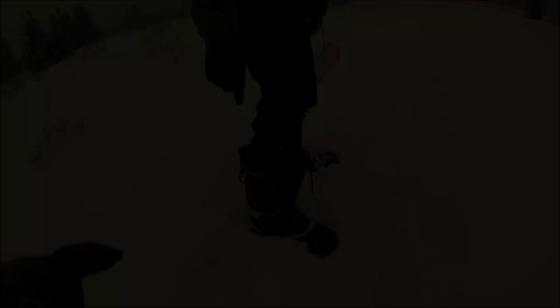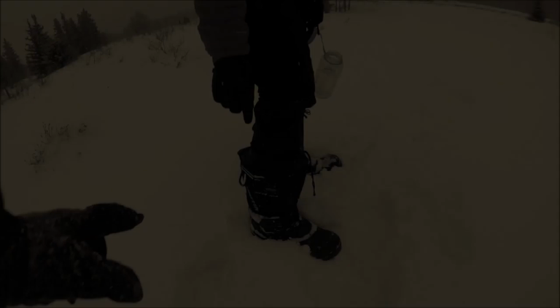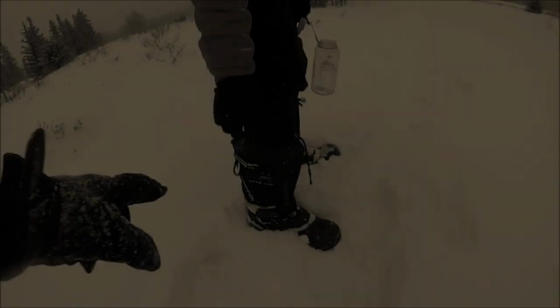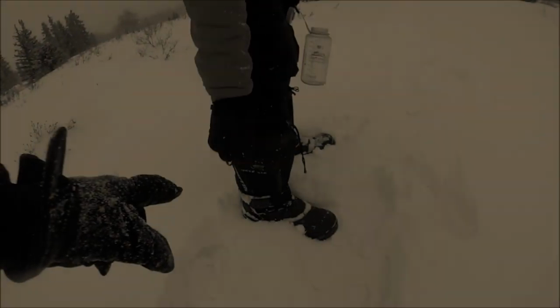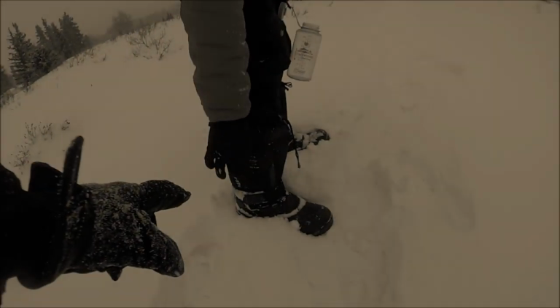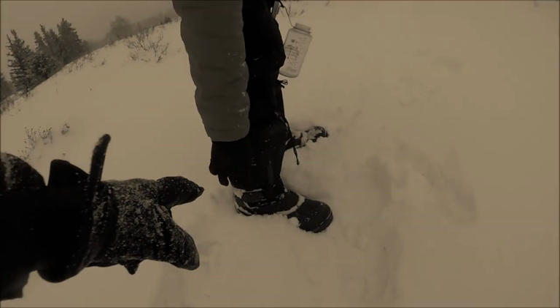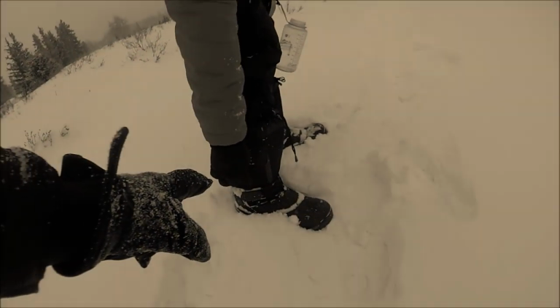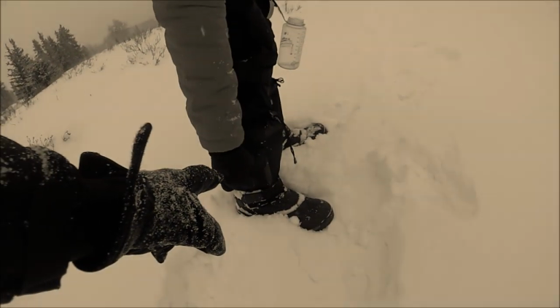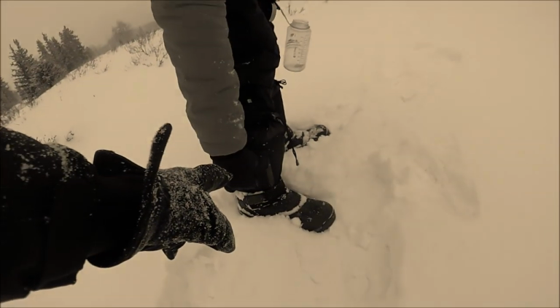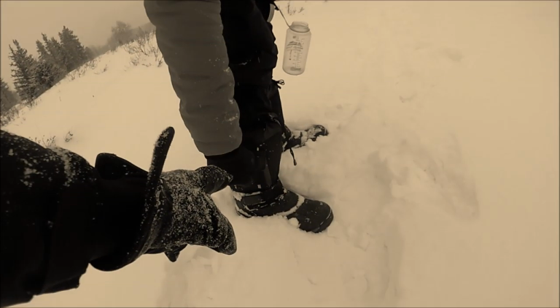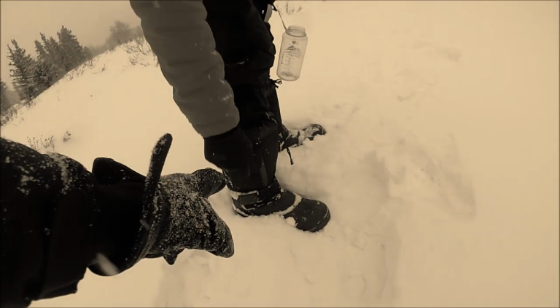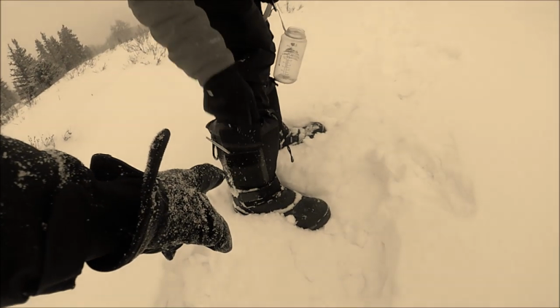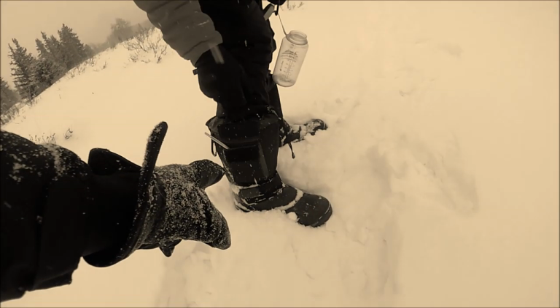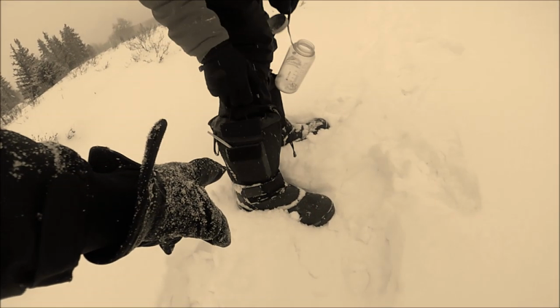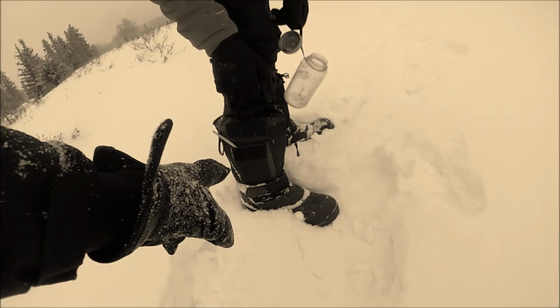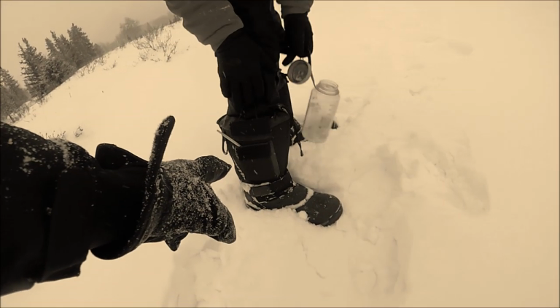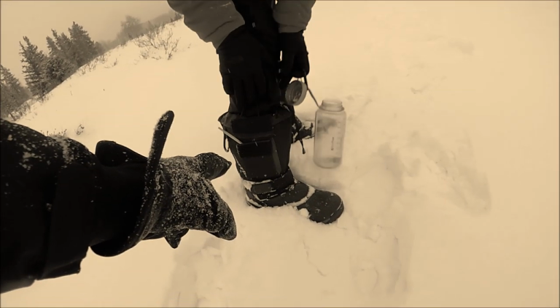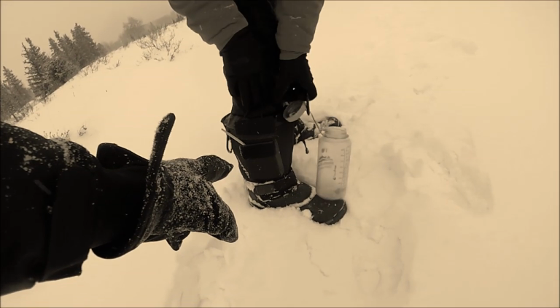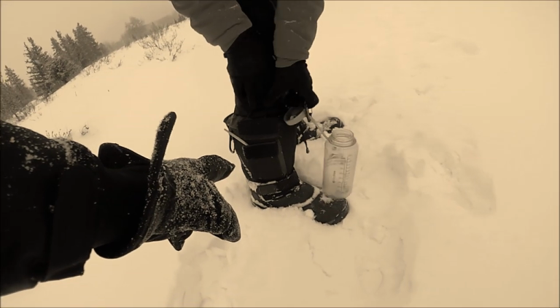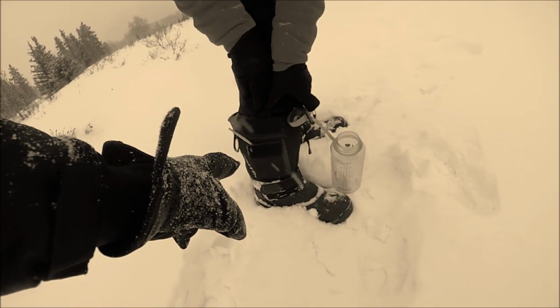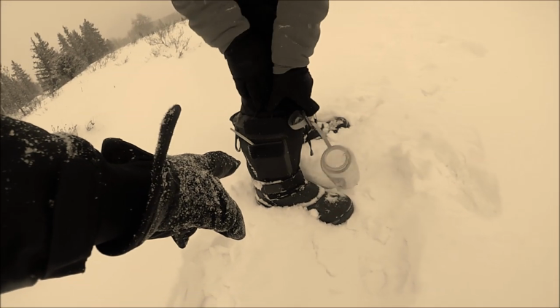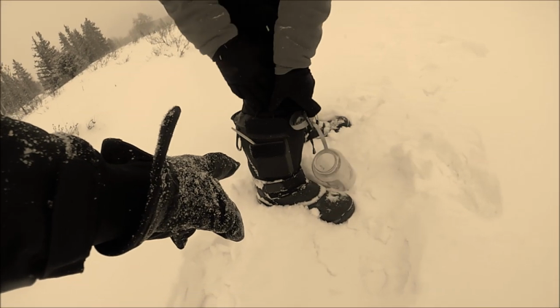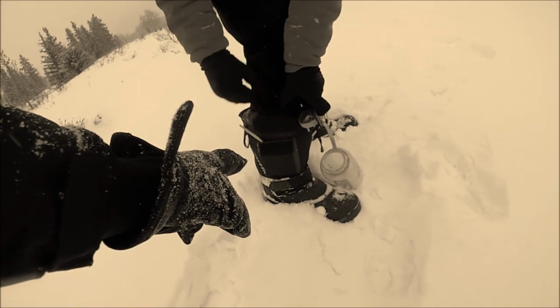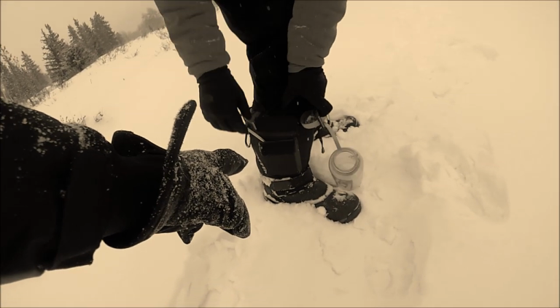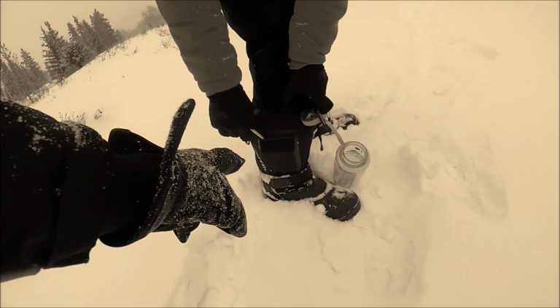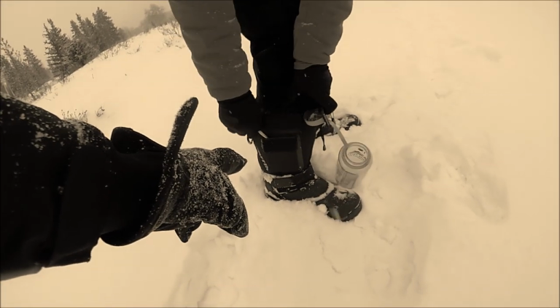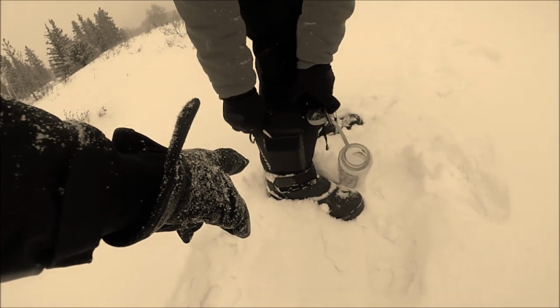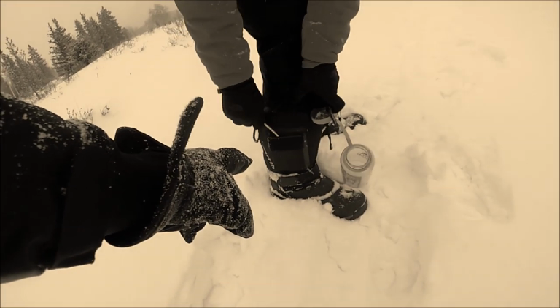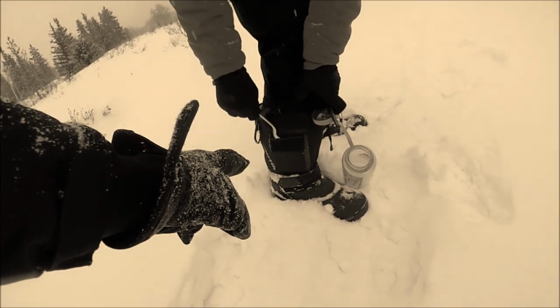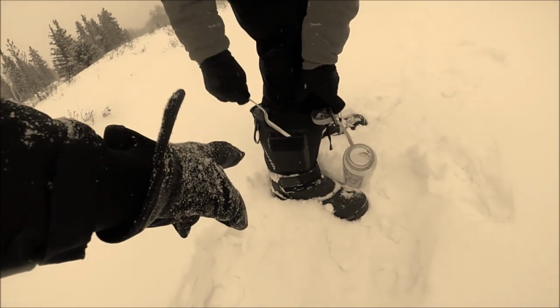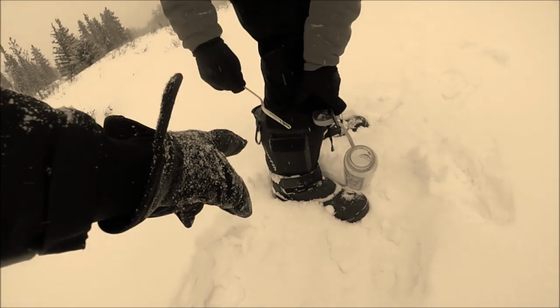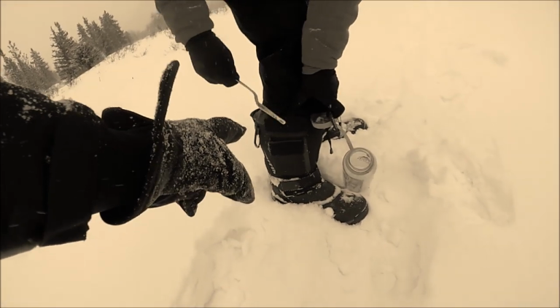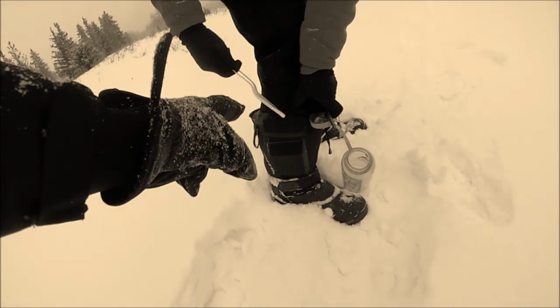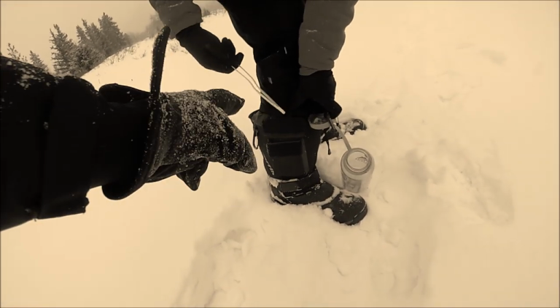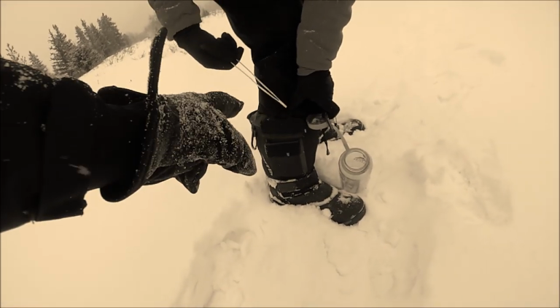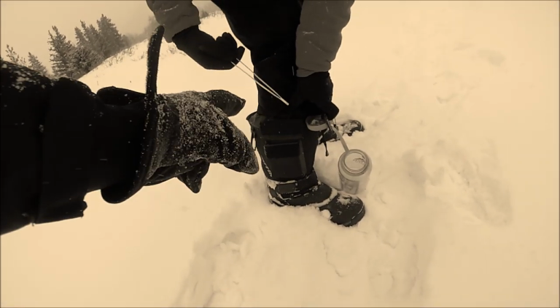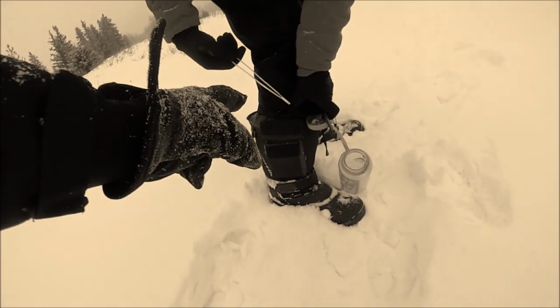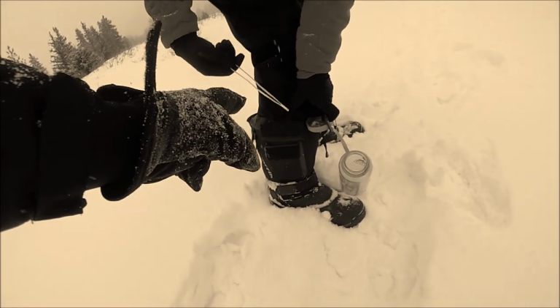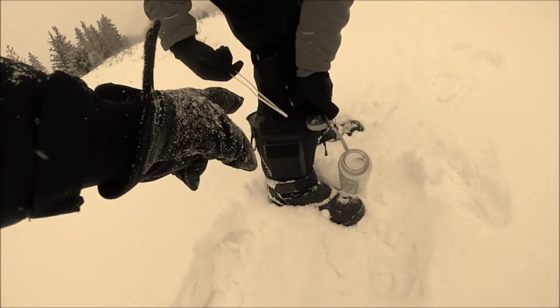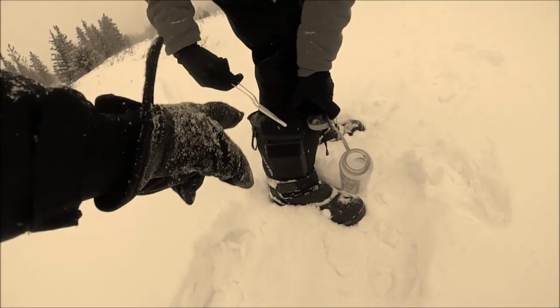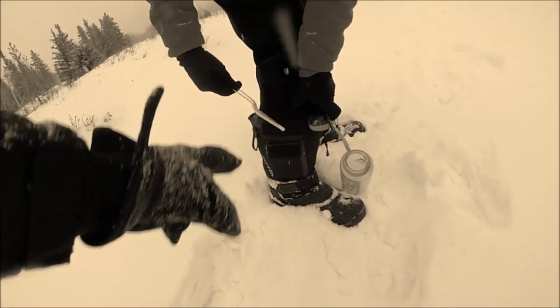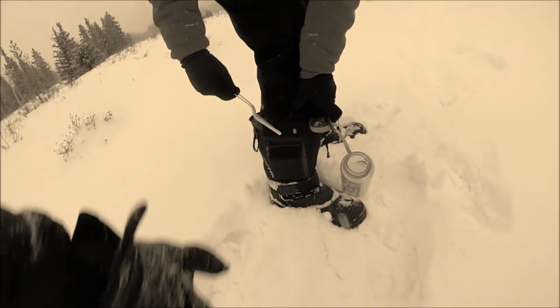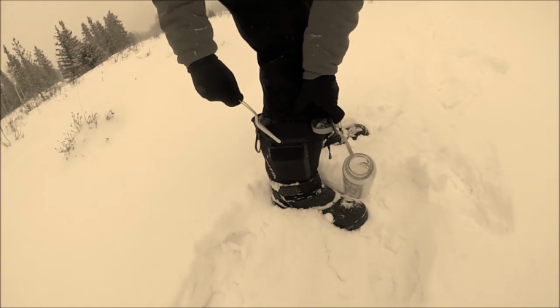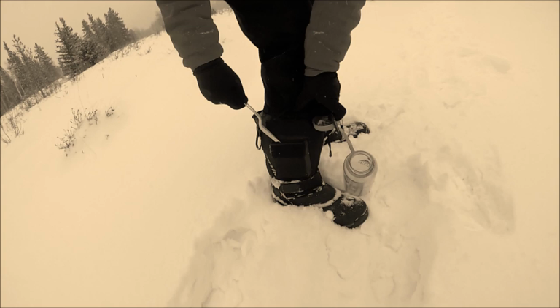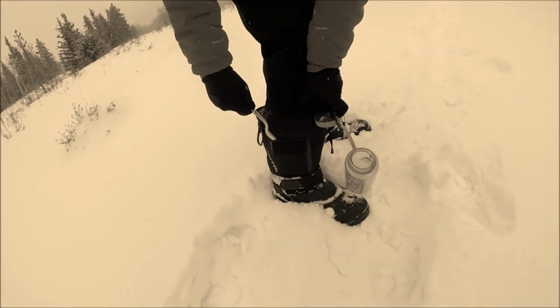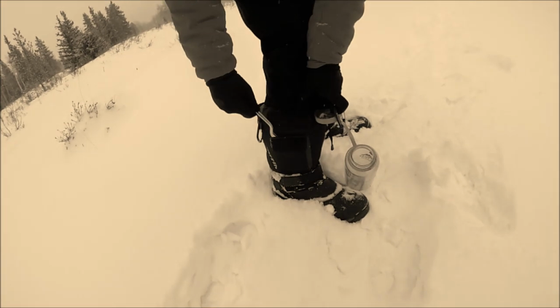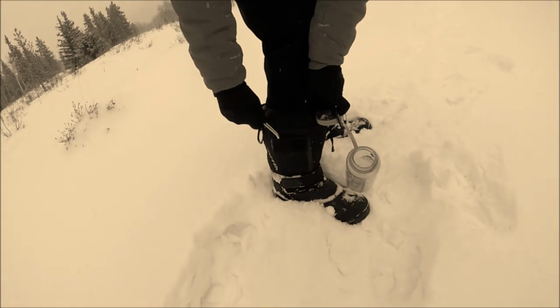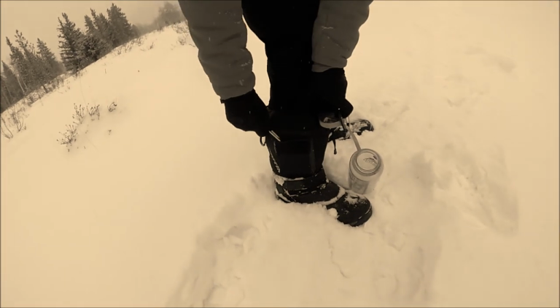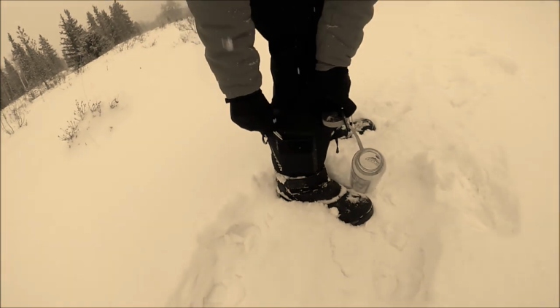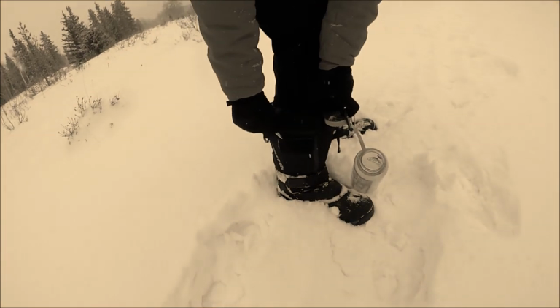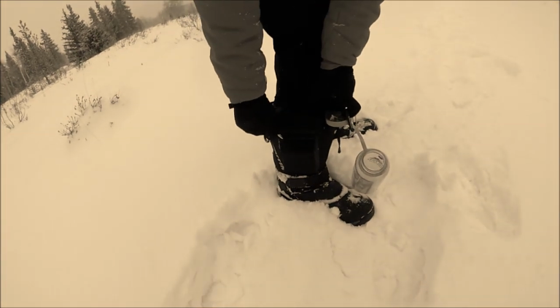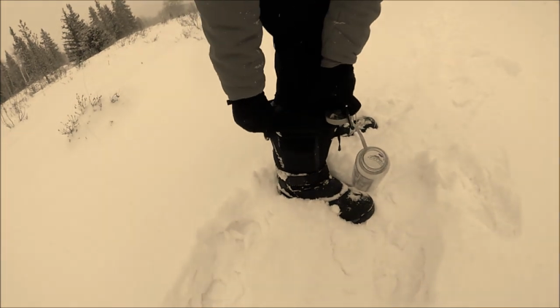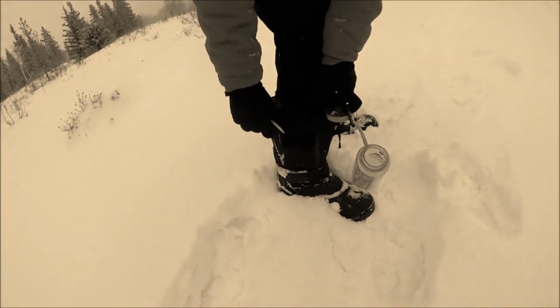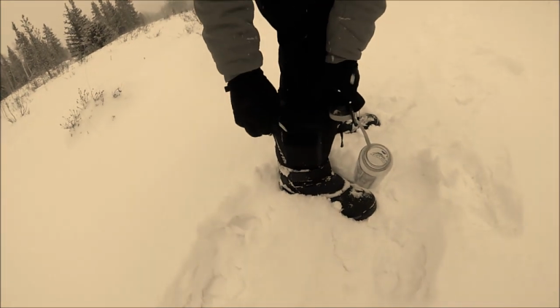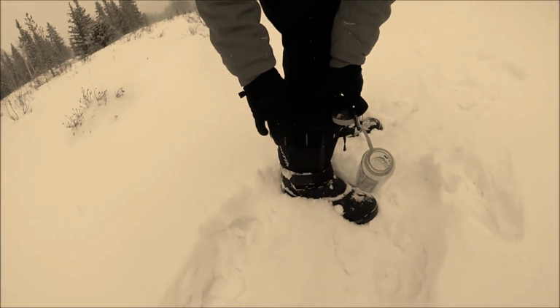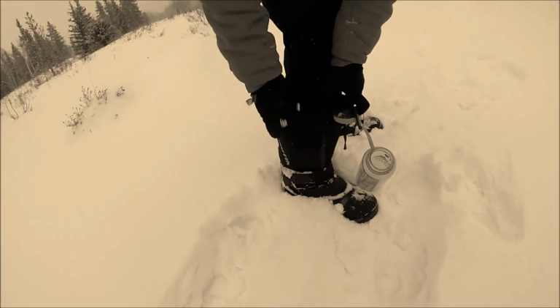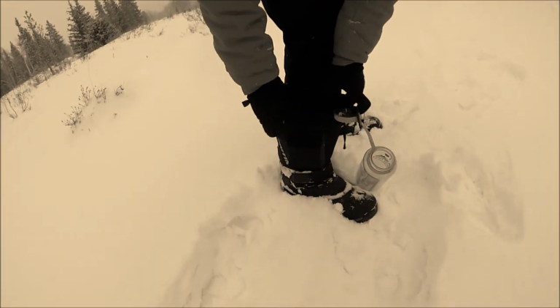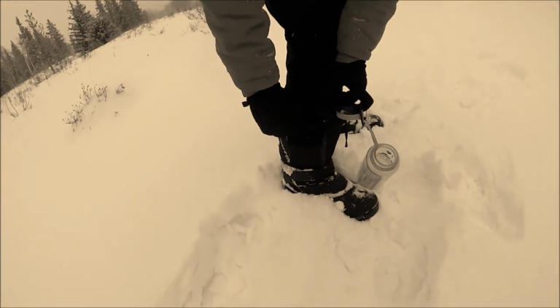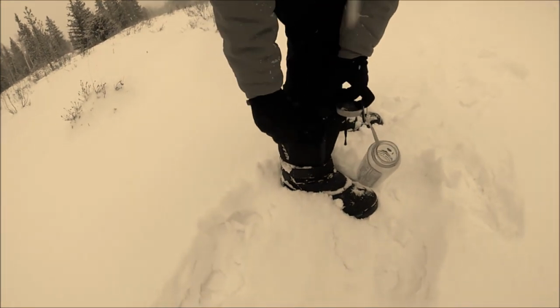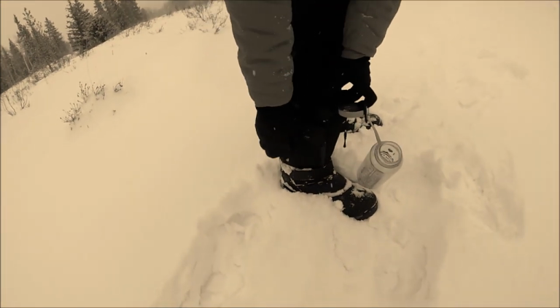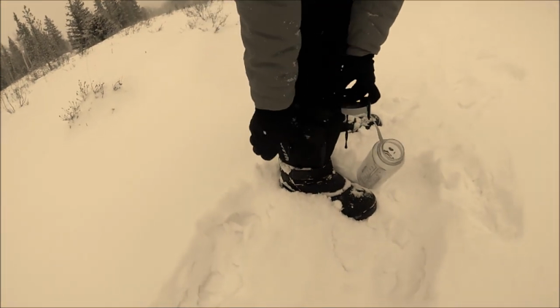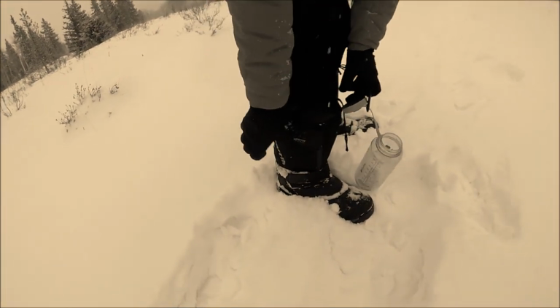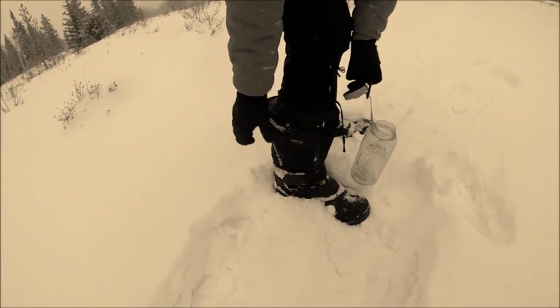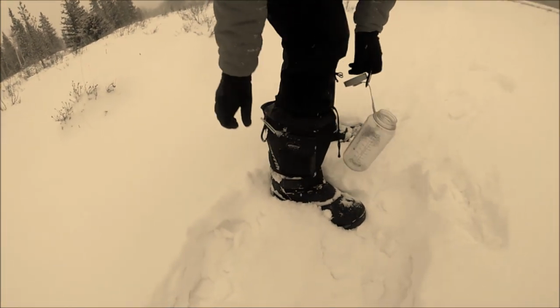But we still can't figure out why there's a pocket on the side of the boot. But now he keeps his plating tongs in there. Plating tongs.